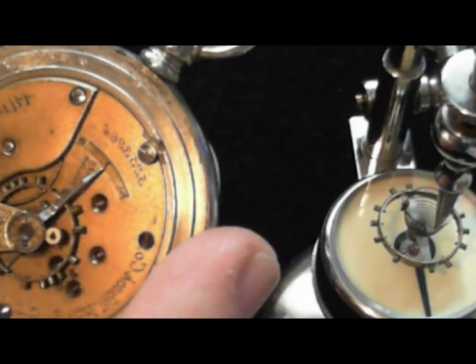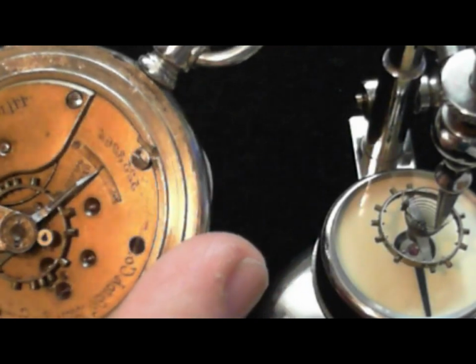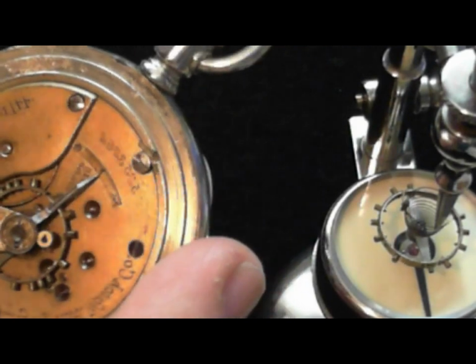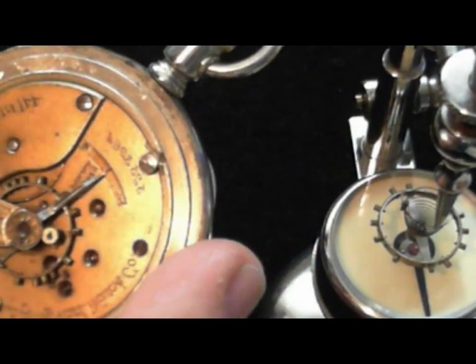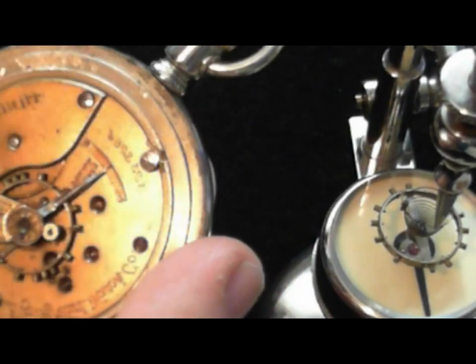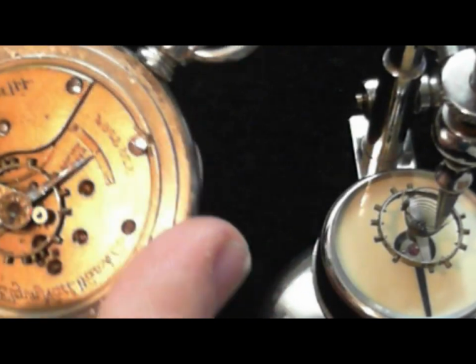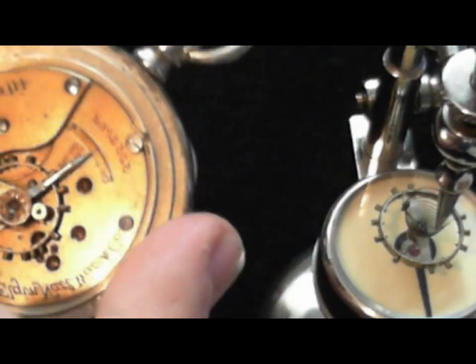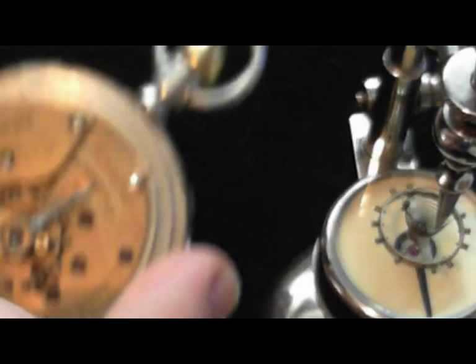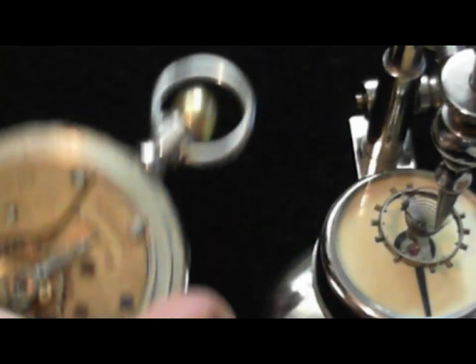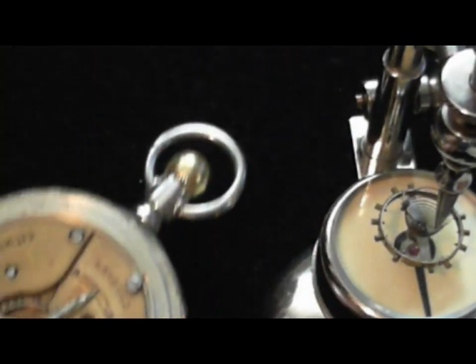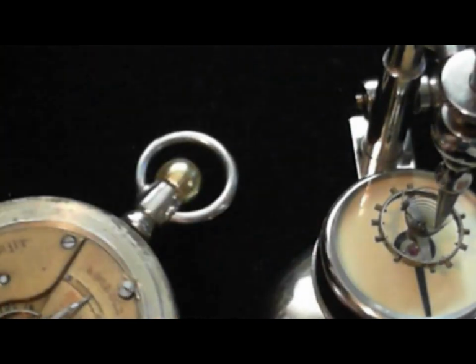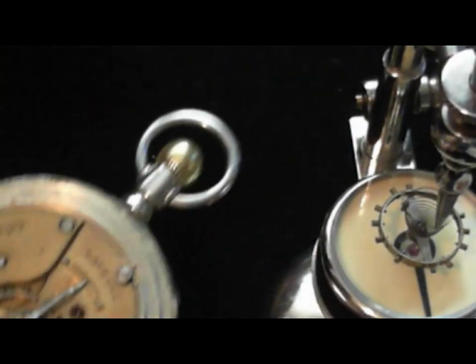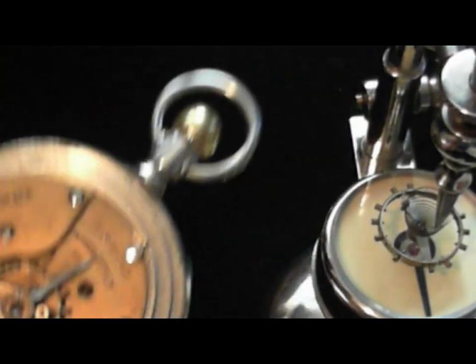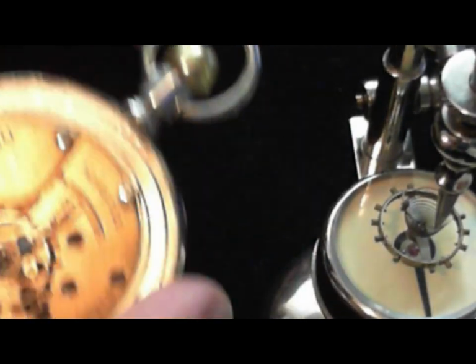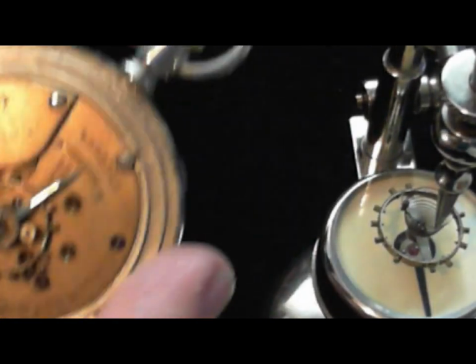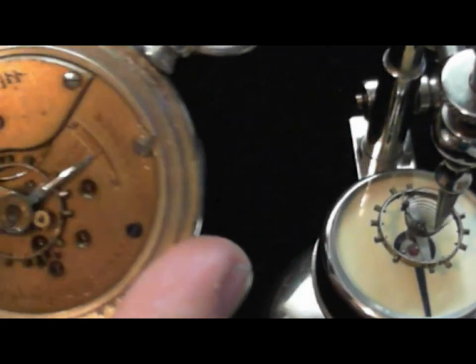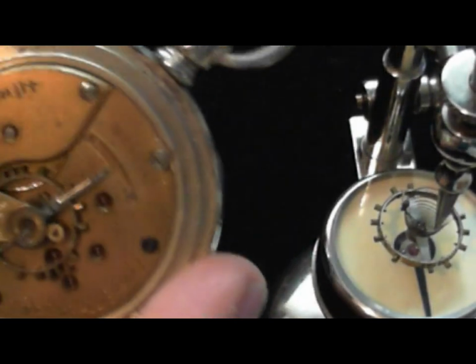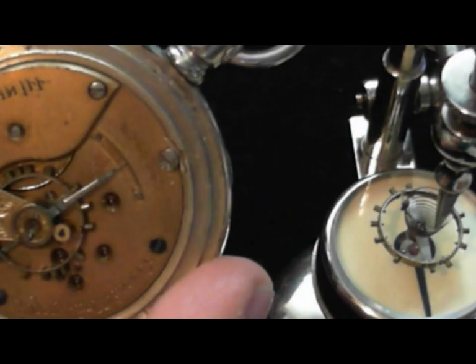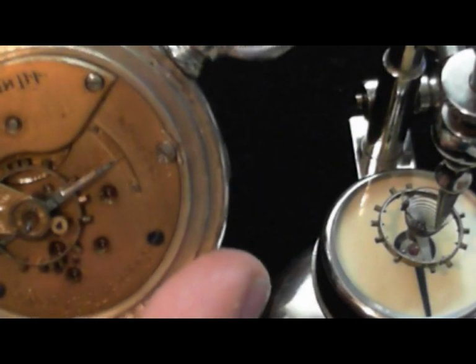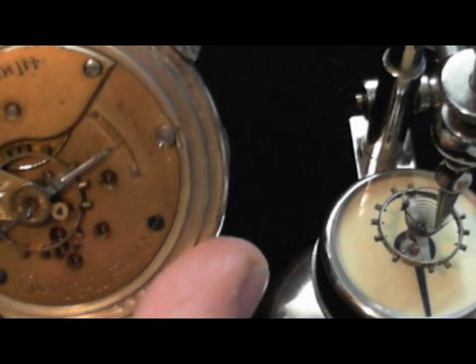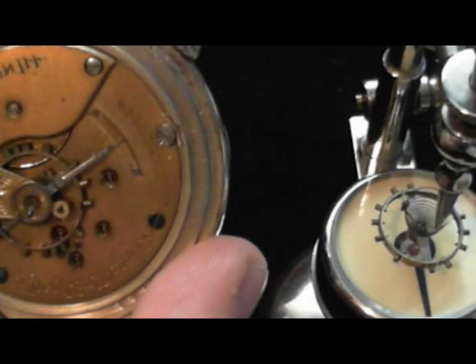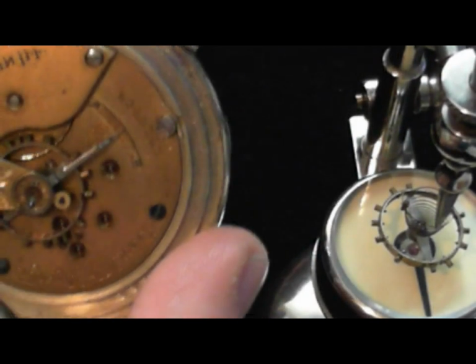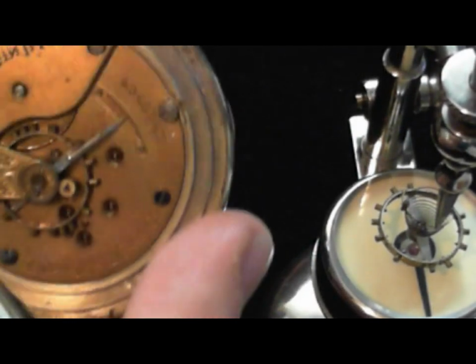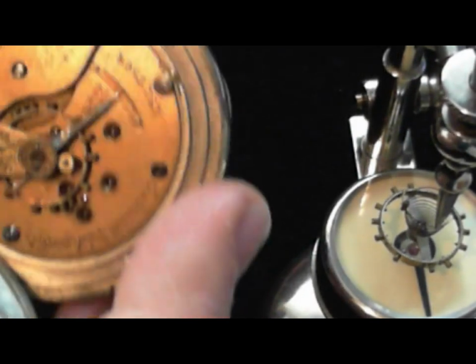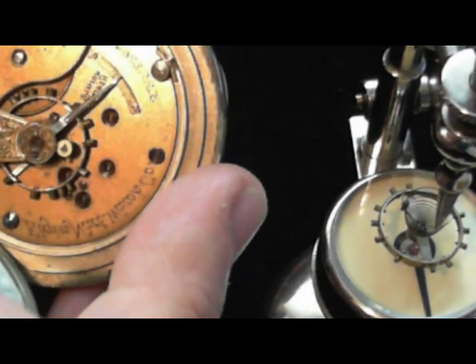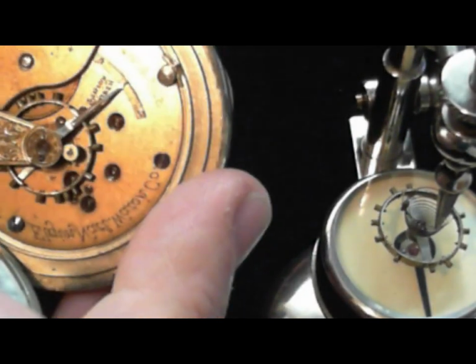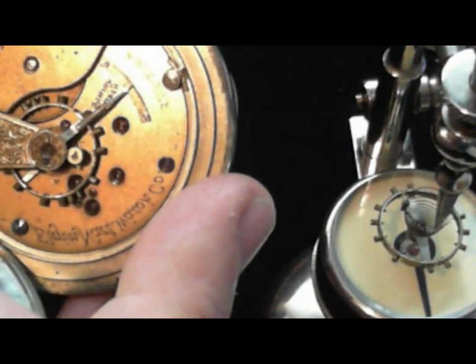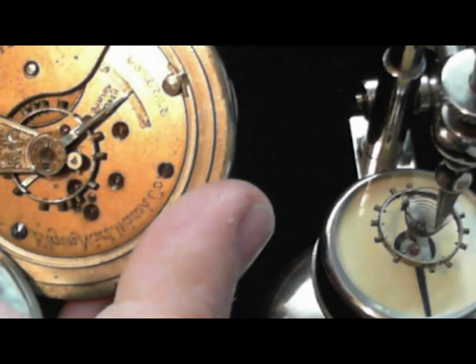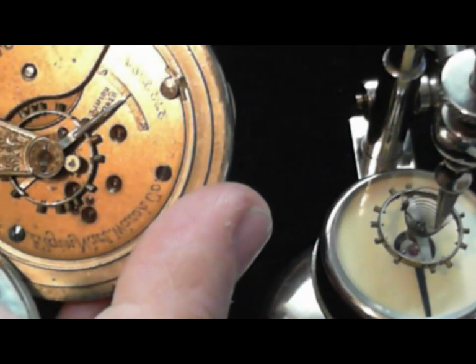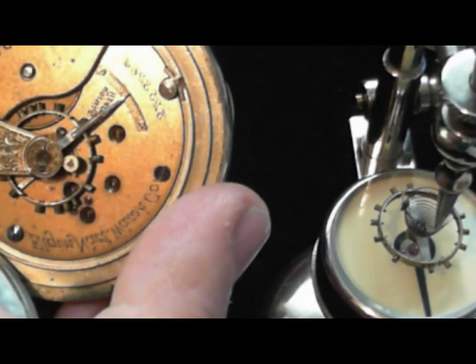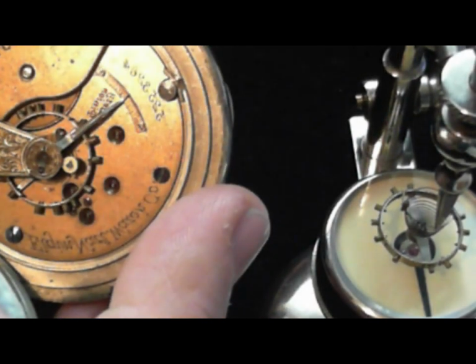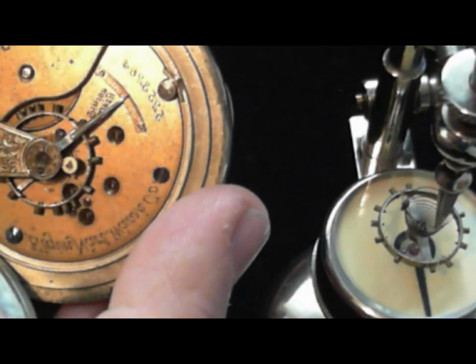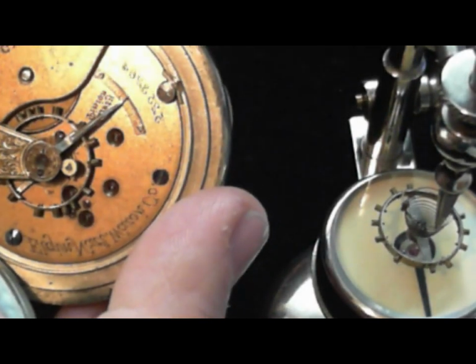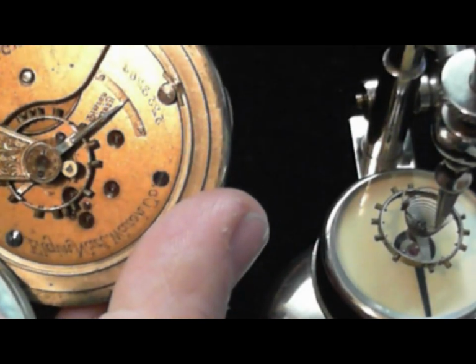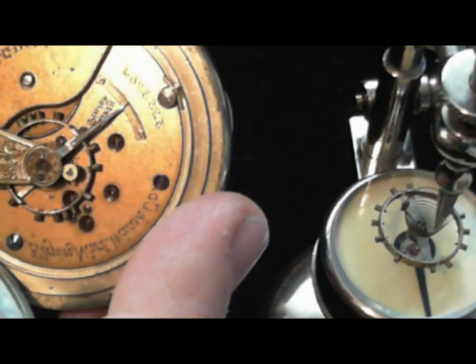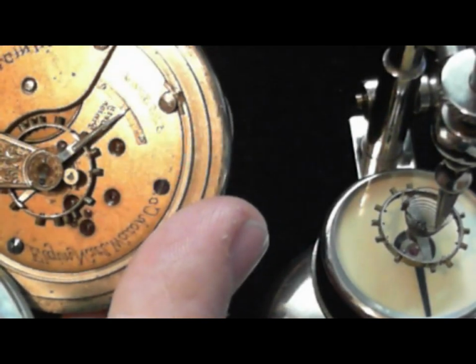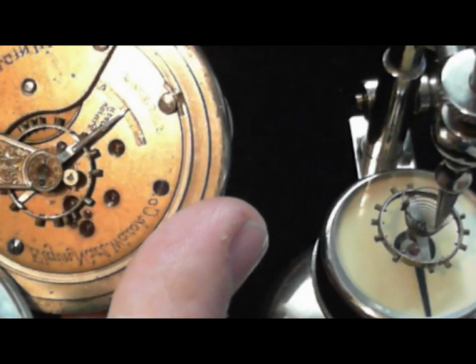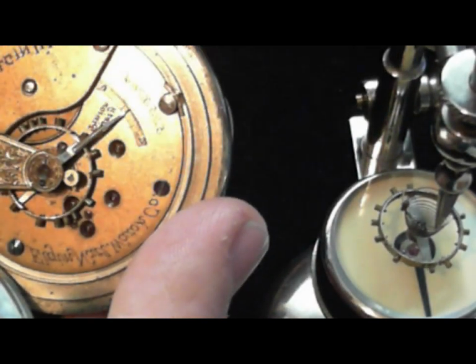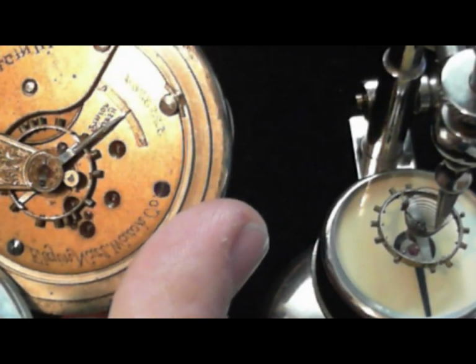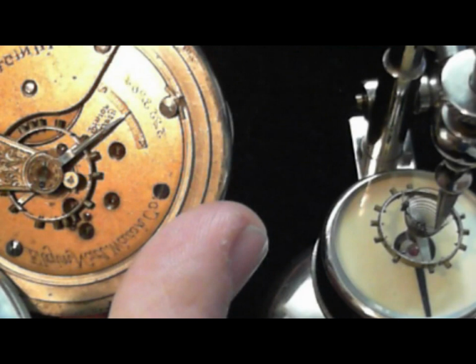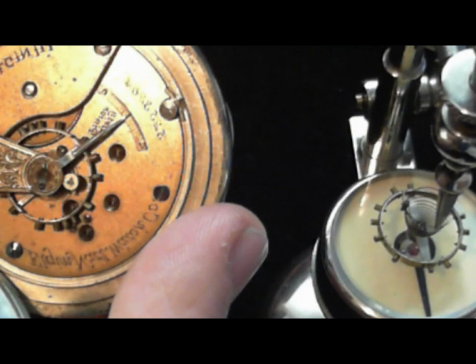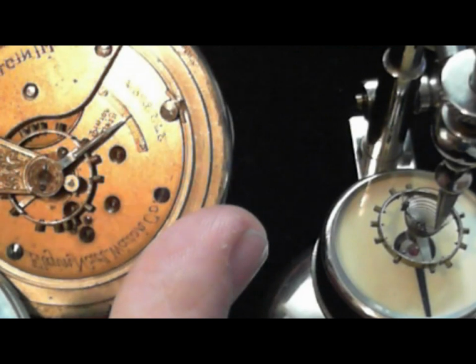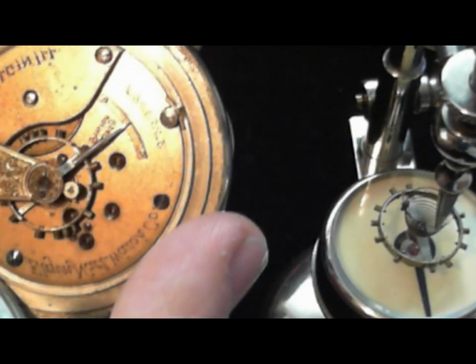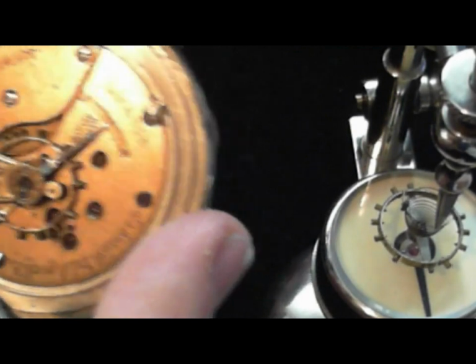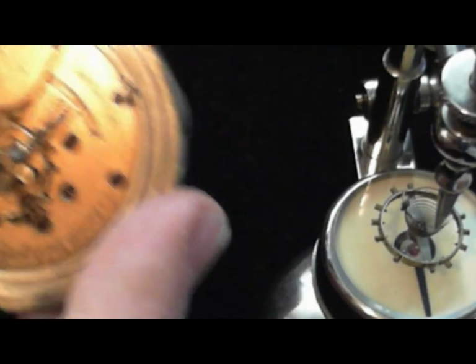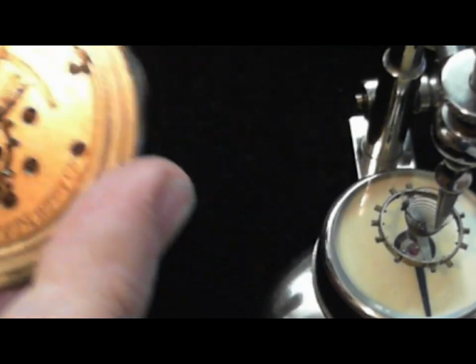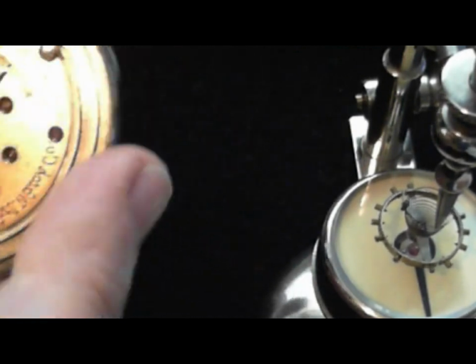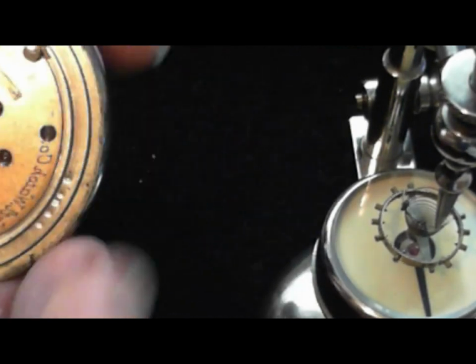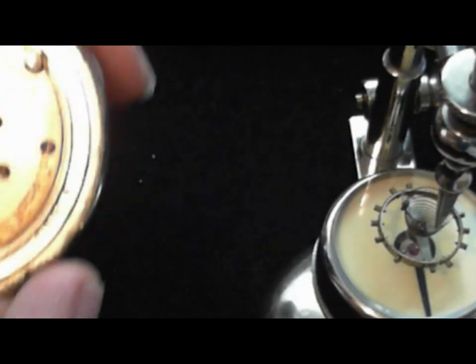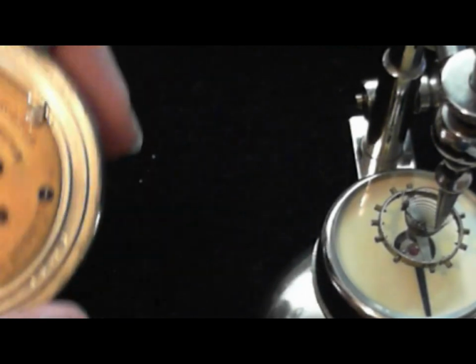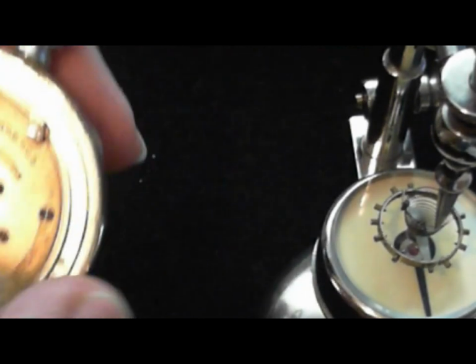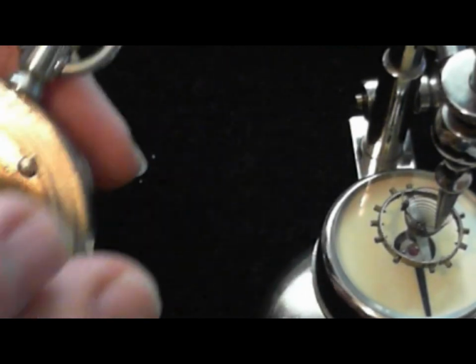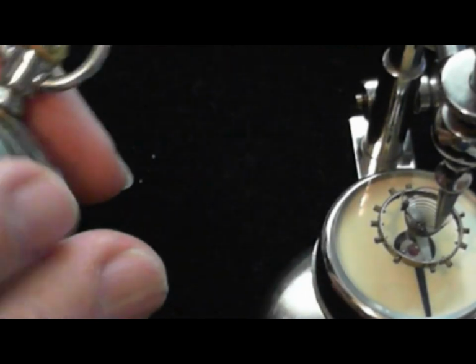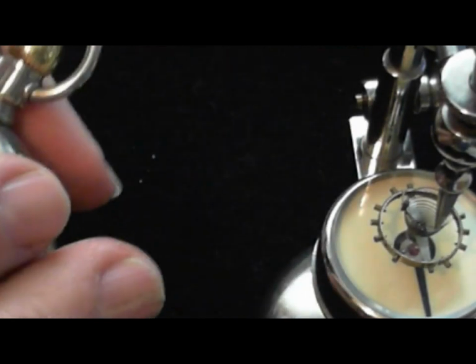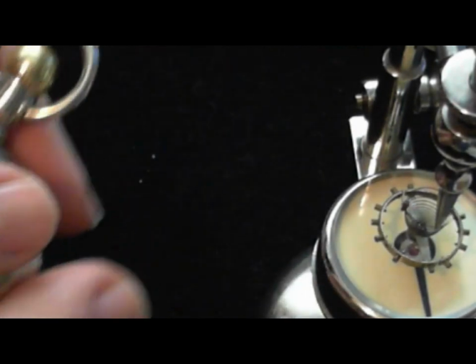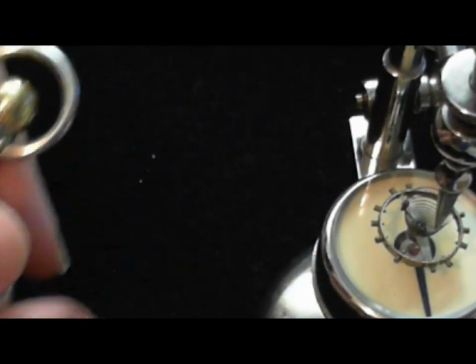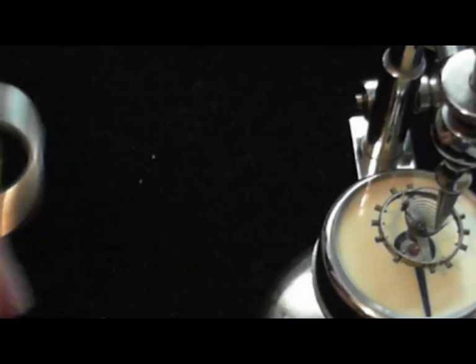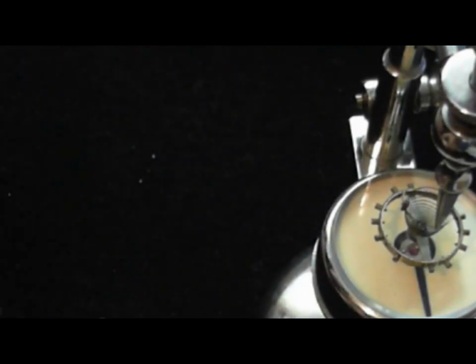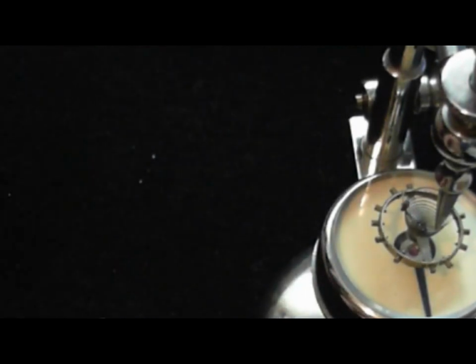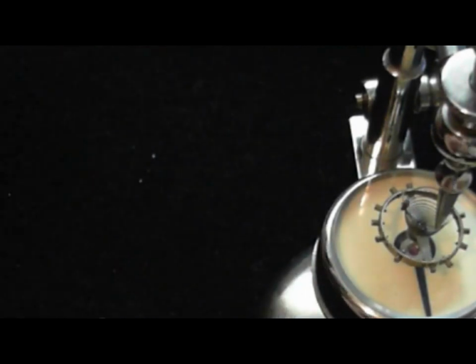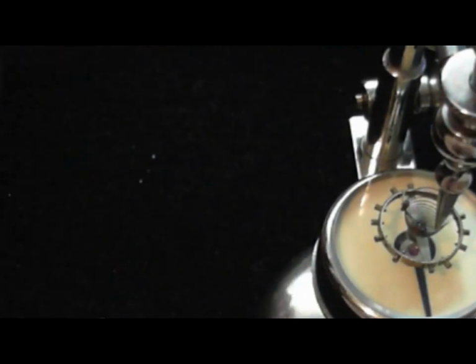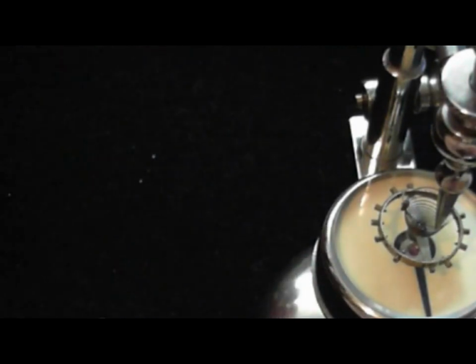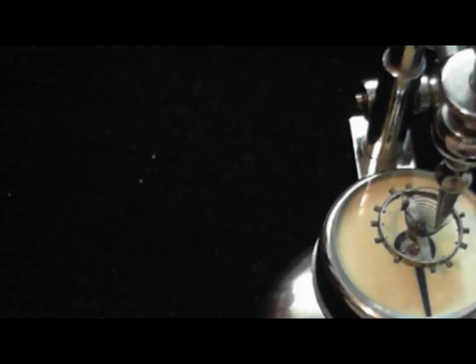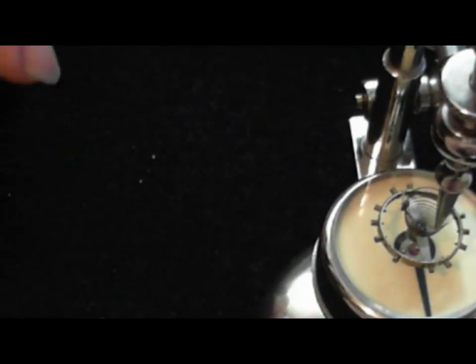And then I'll be able to stud the hairspring that way. Maybe later I'll make a better video on how to stud the hairspring, but this is how this tool works and this is how you regulate it.